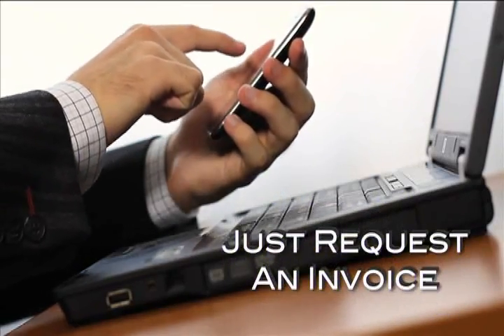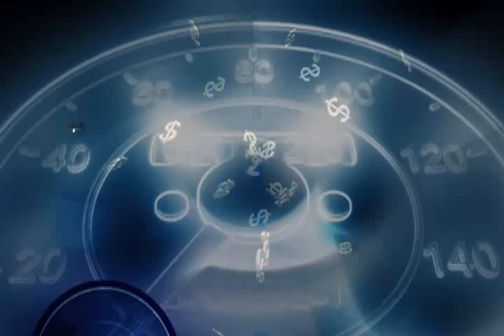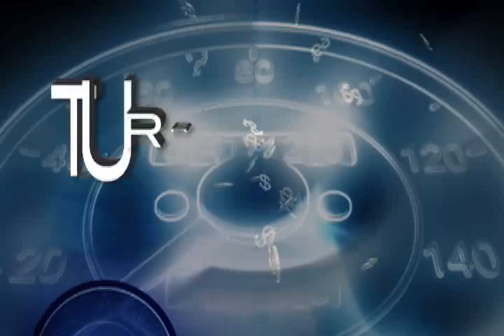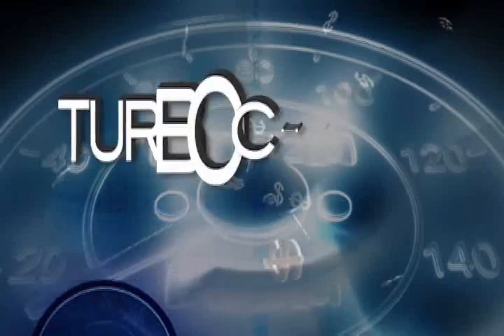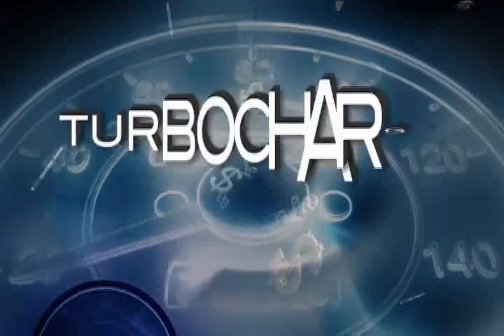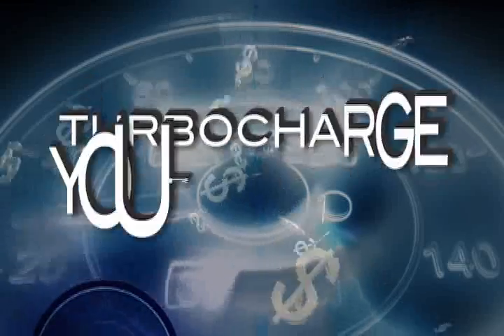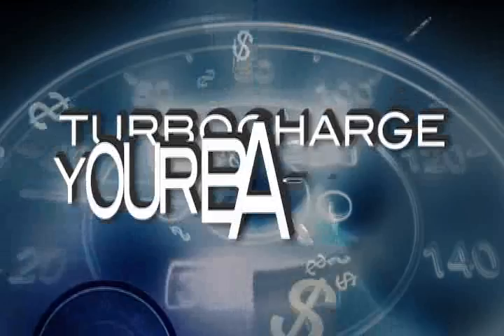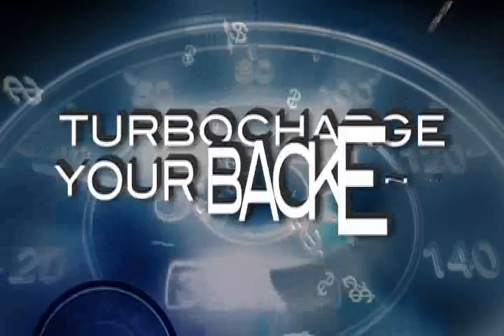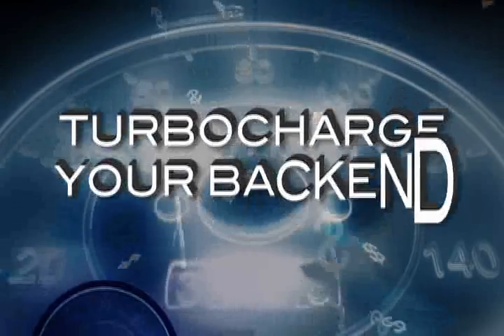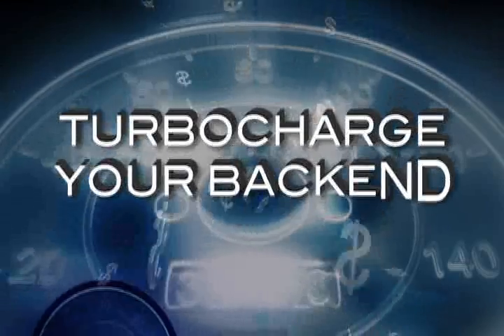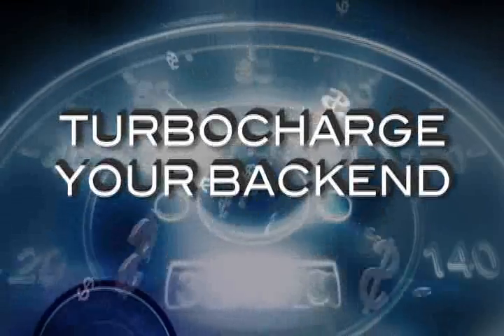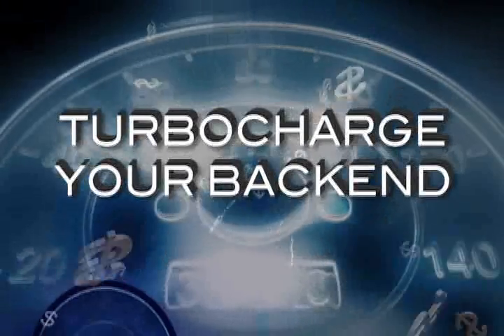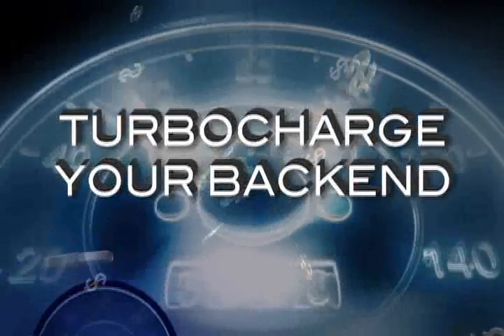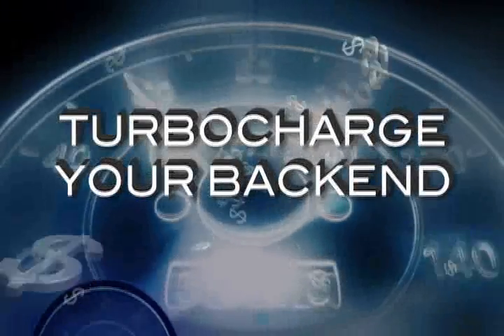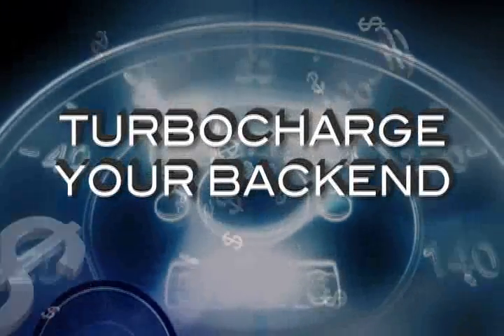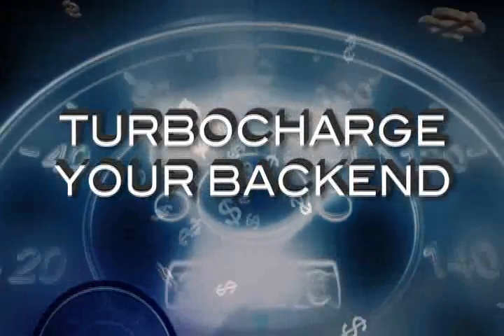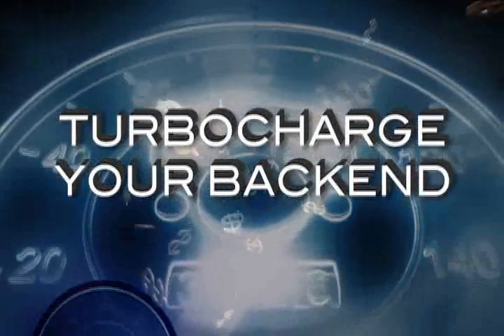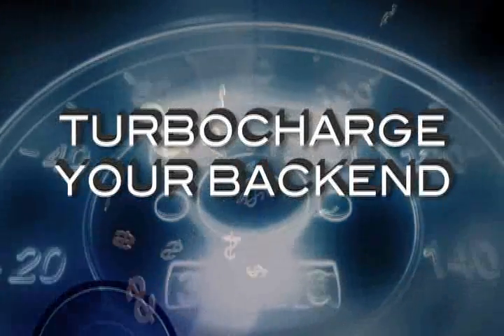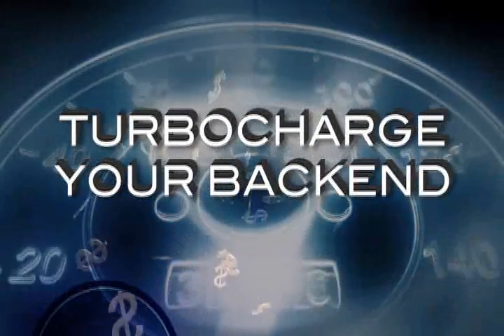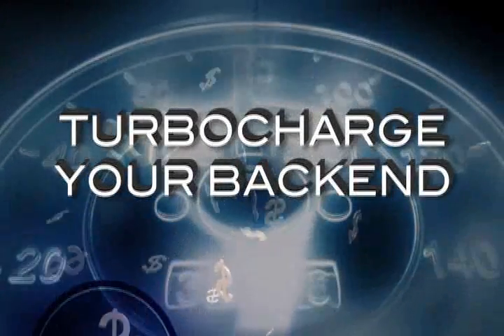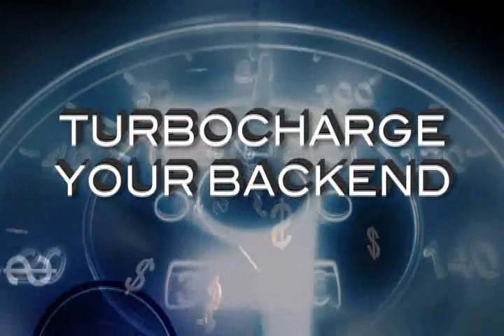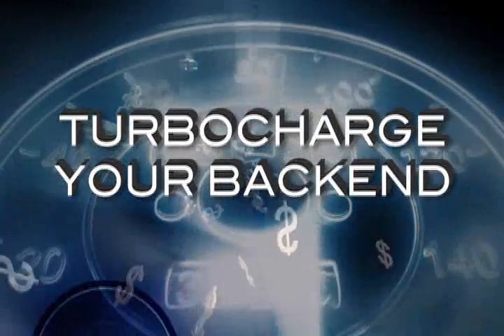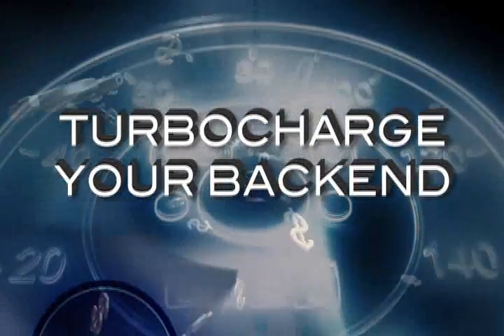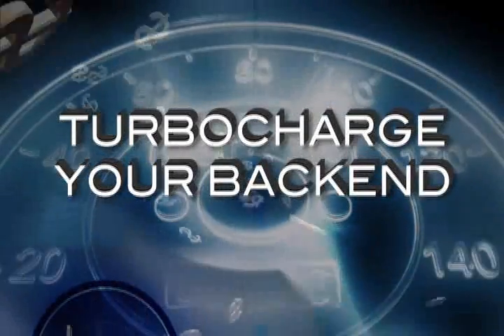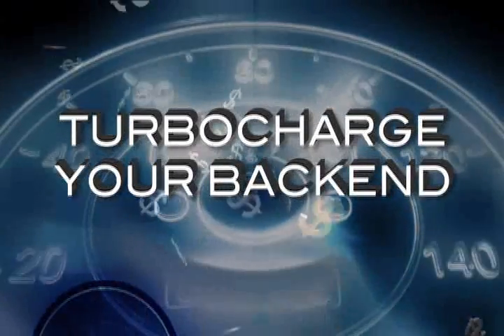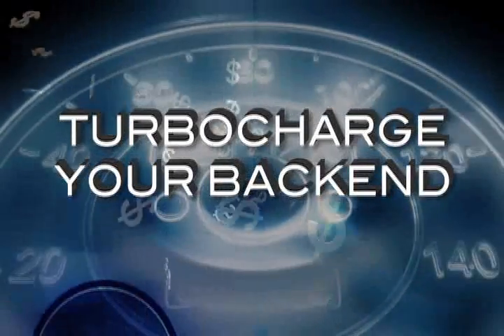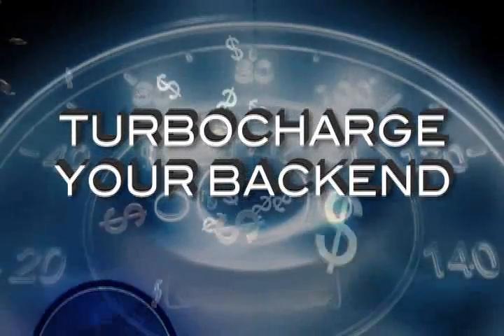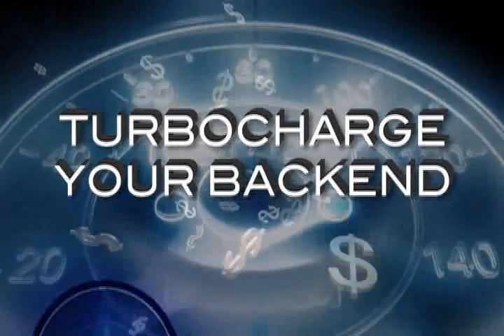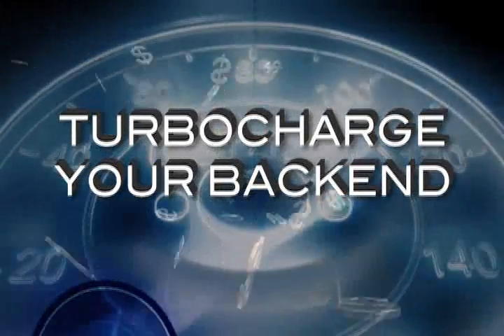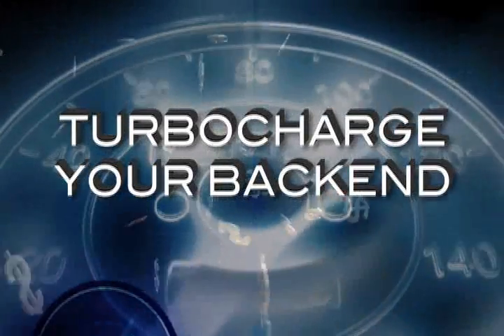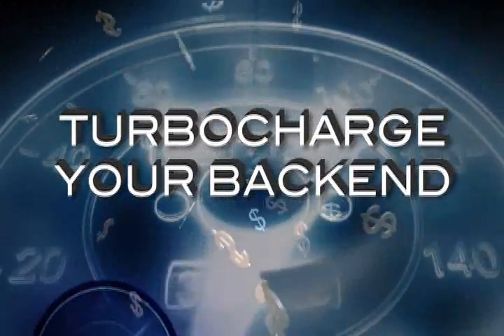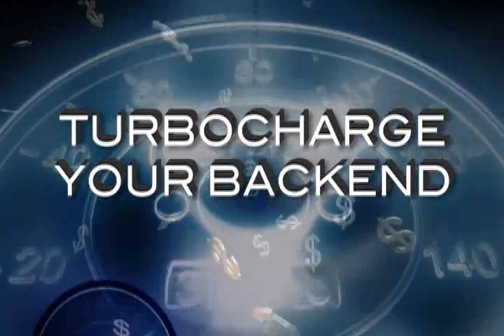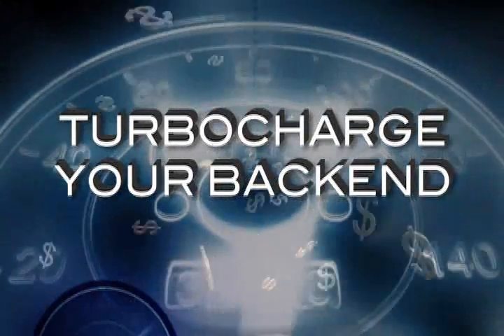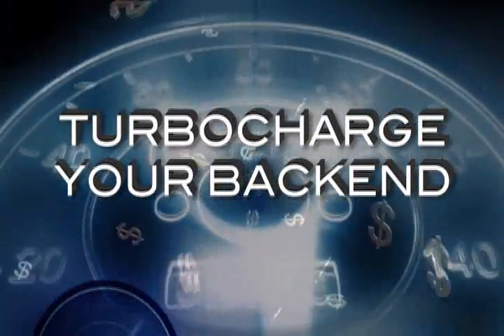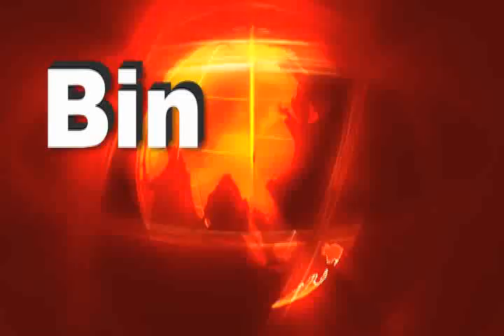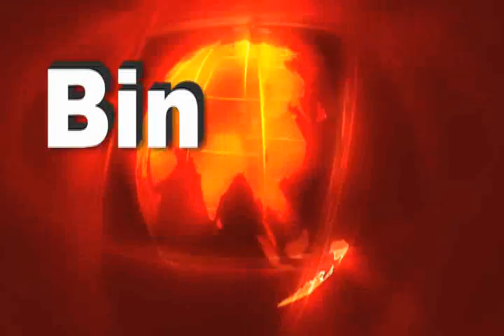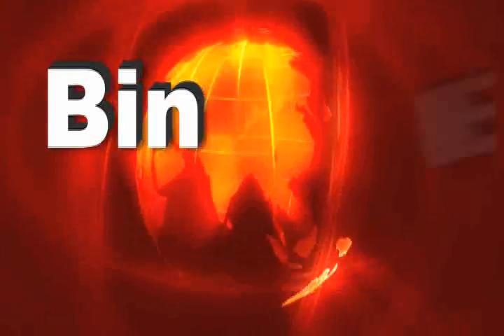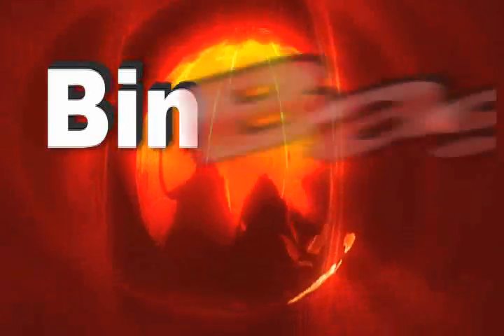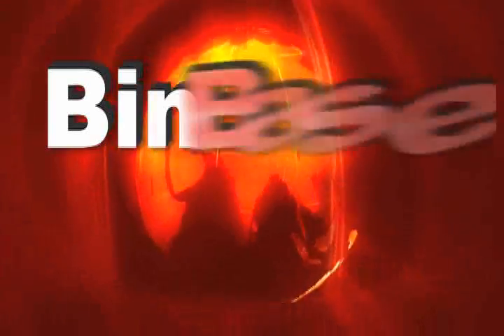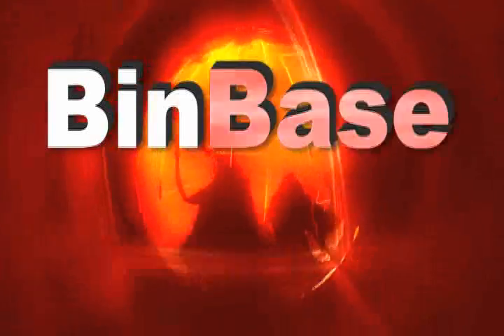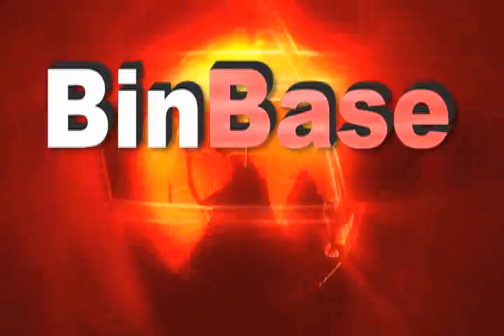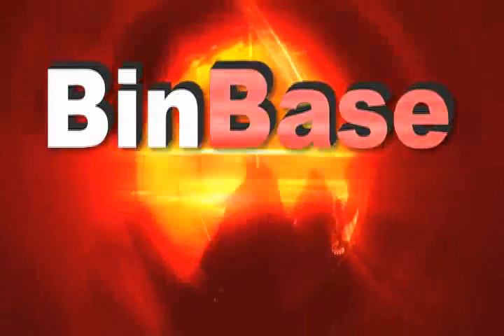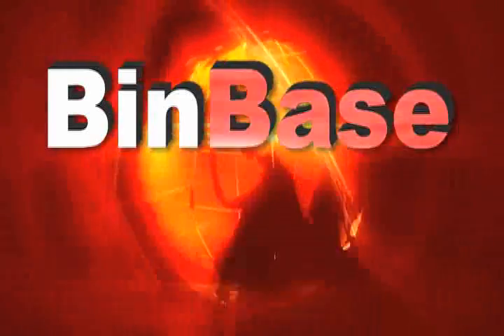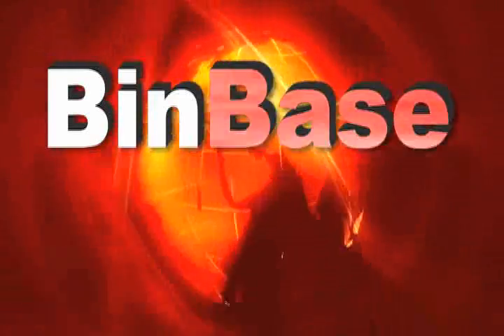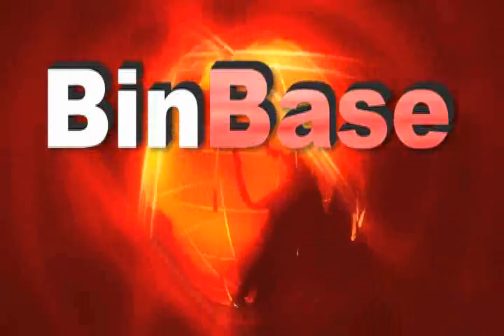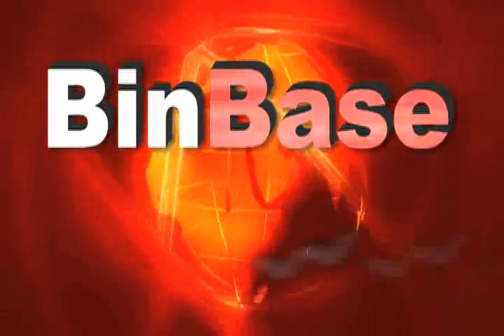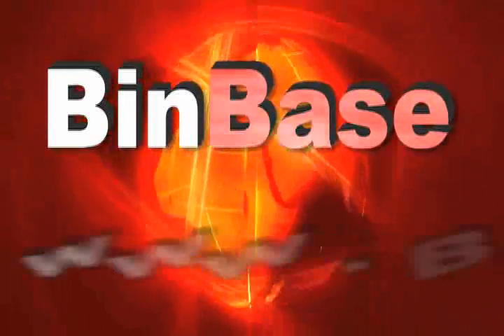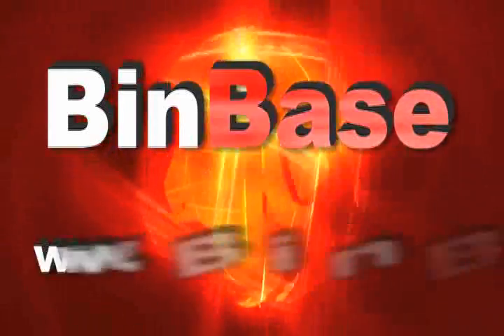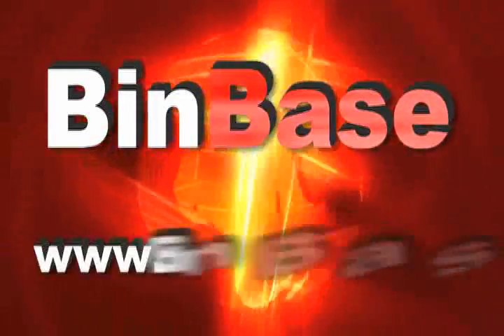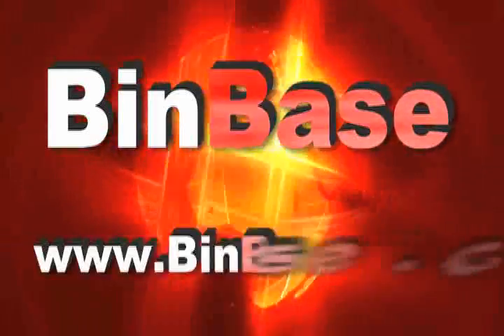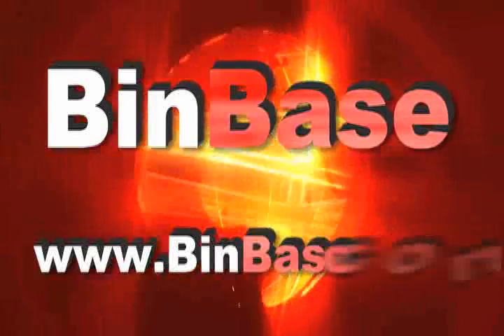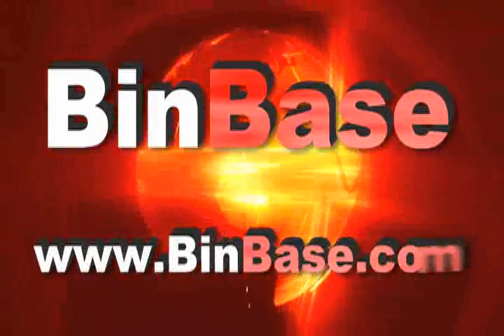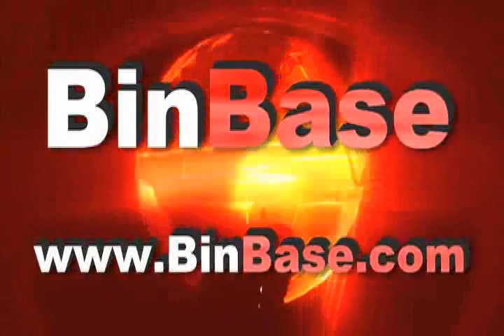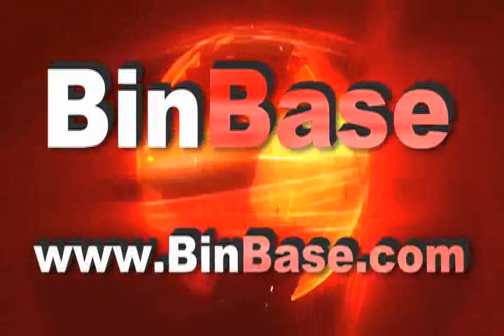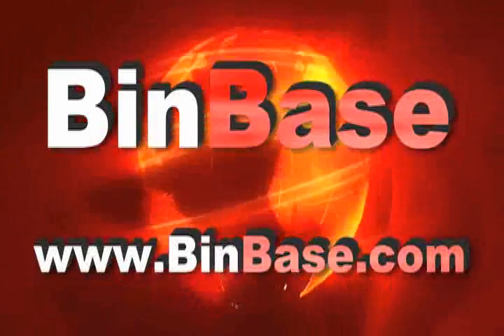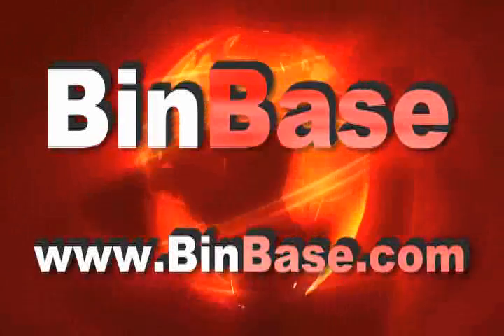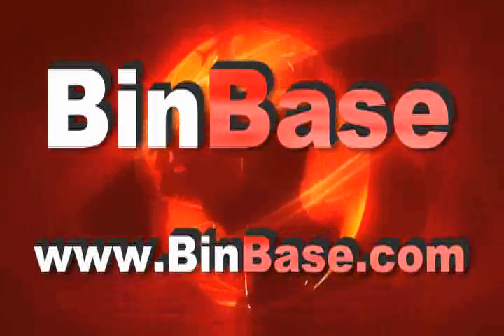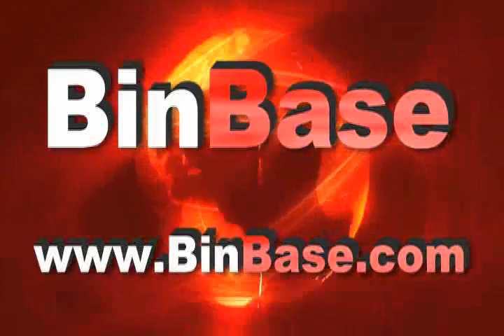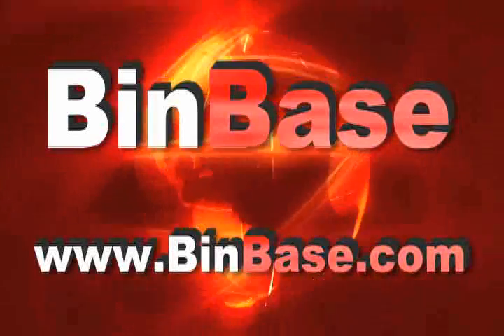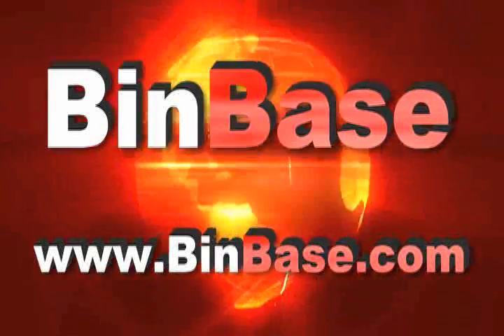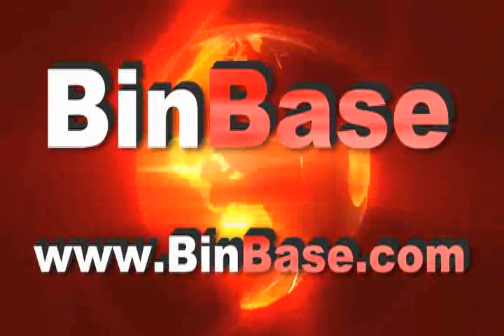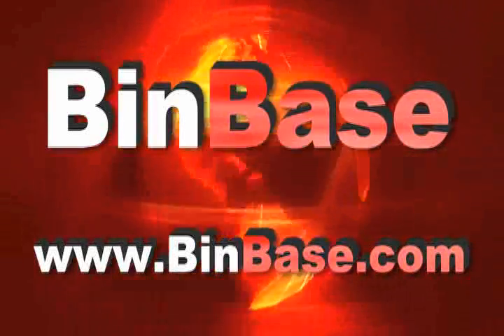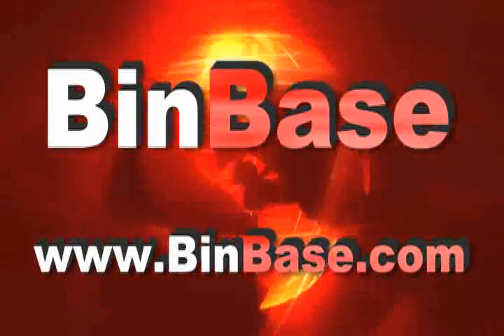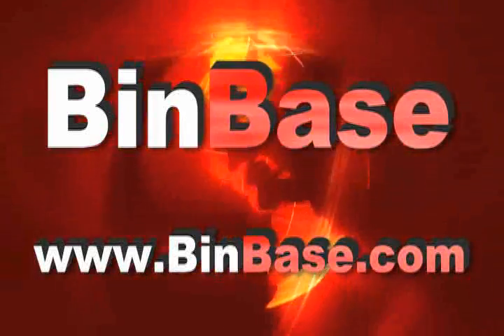All you need is to request an invoice. If you're ready to turbocharge the back end of your business, you're ready for Binbase. Connect to binbase.com today.